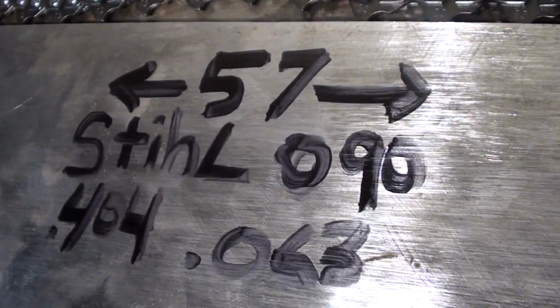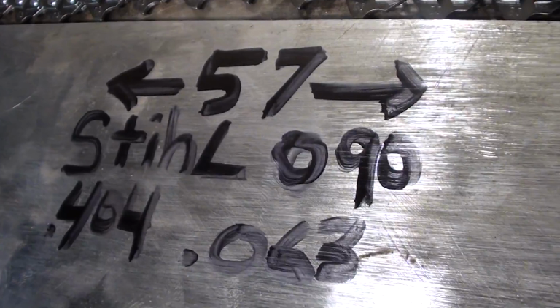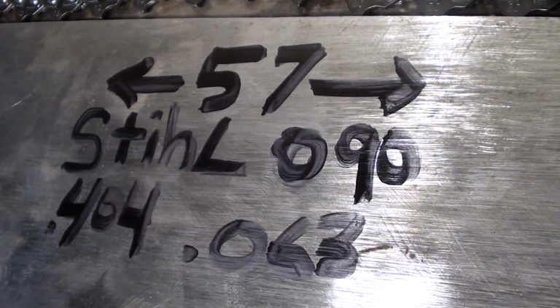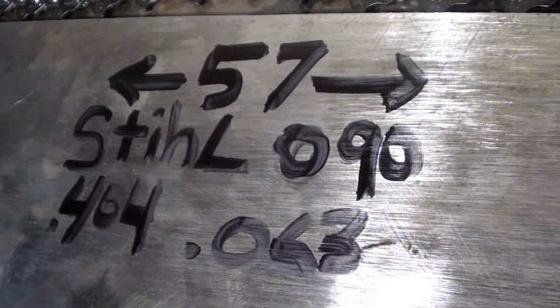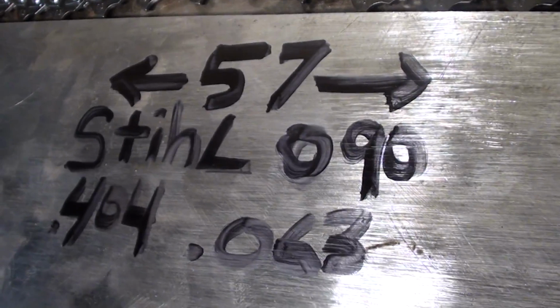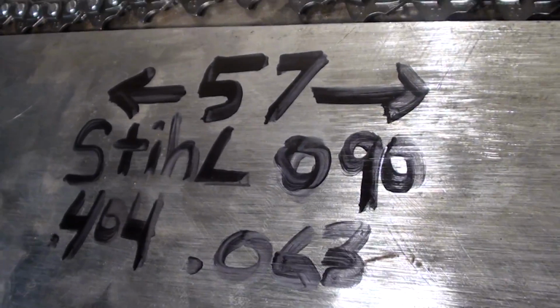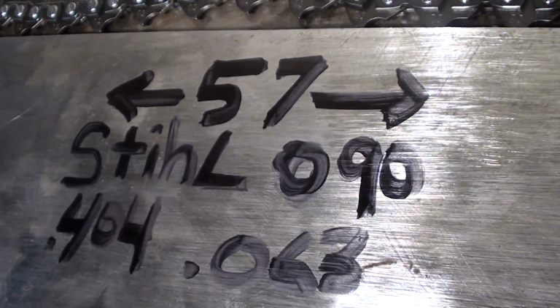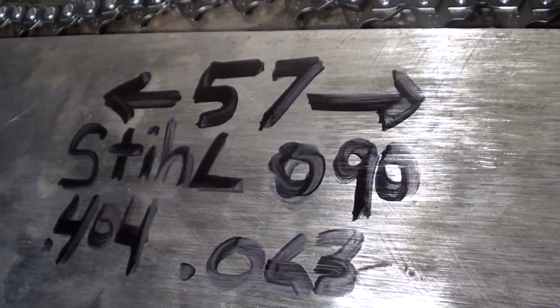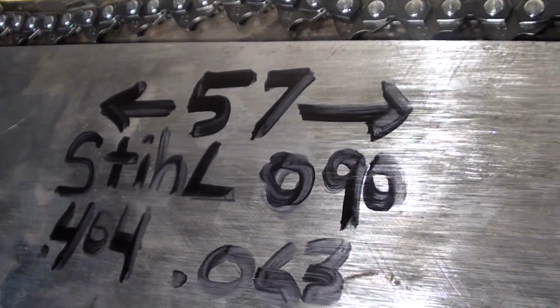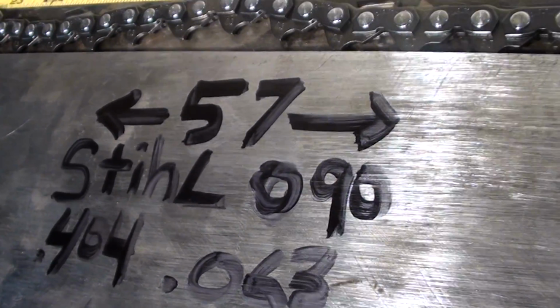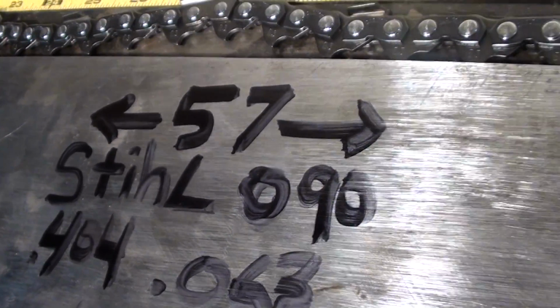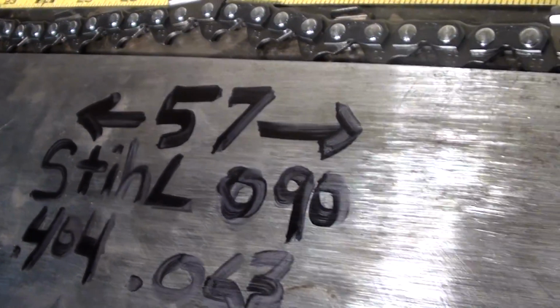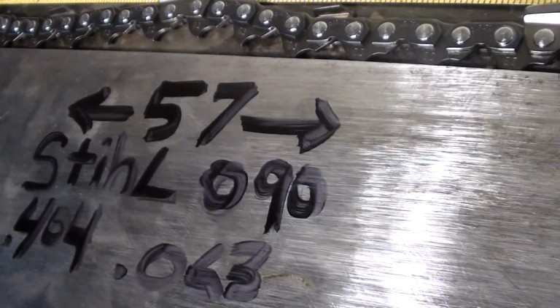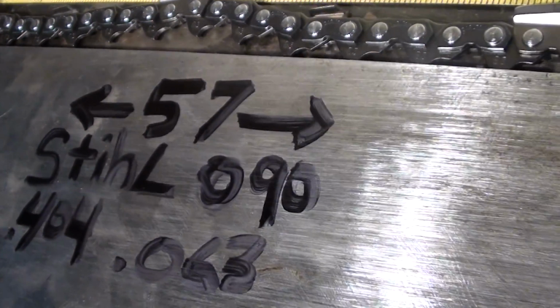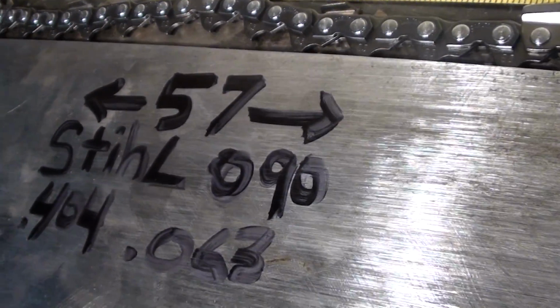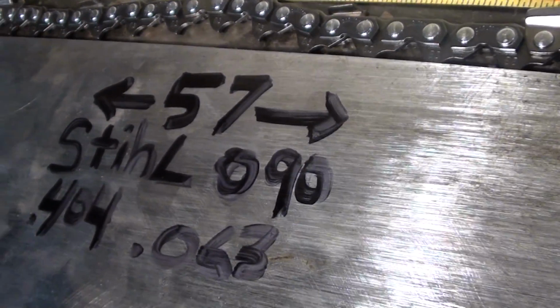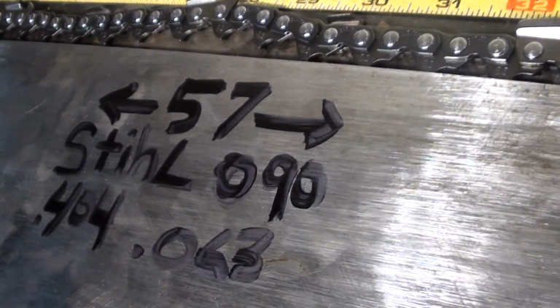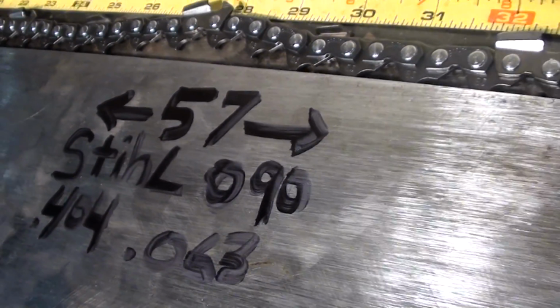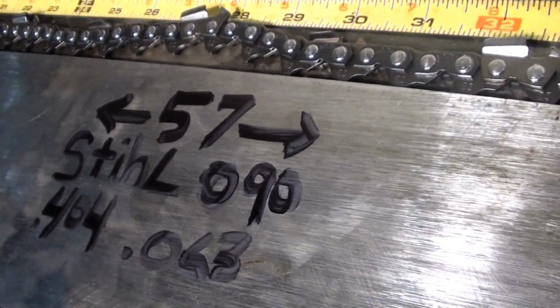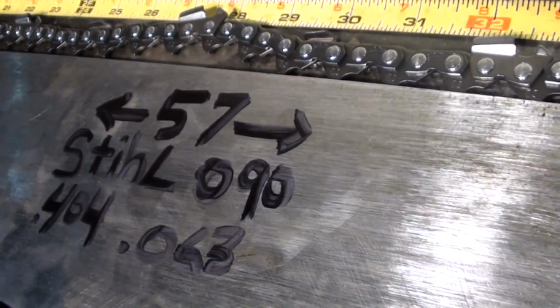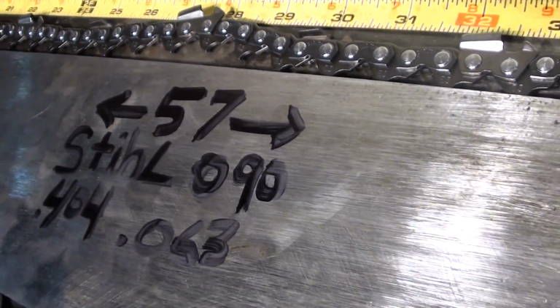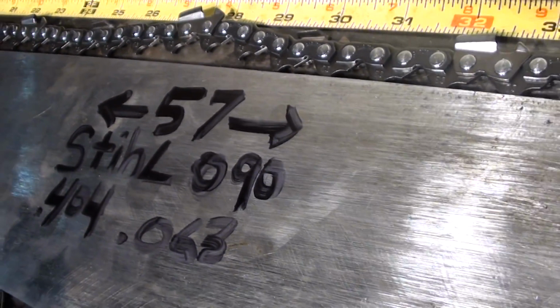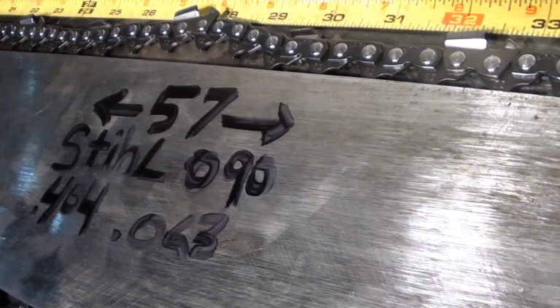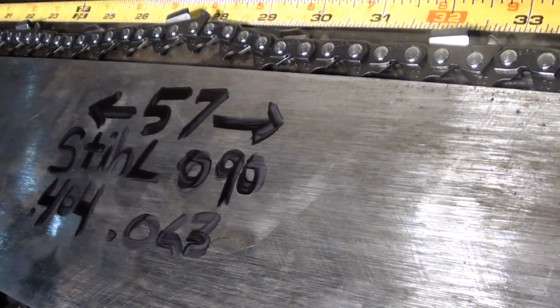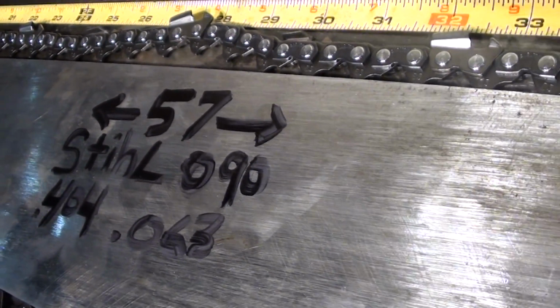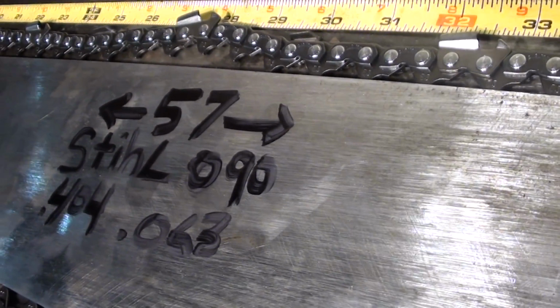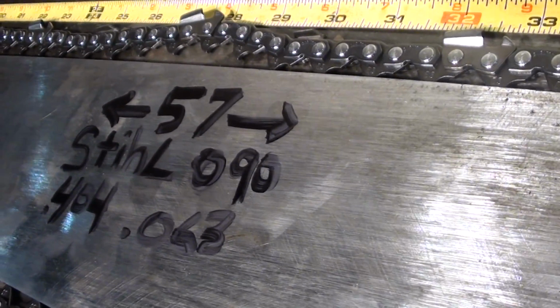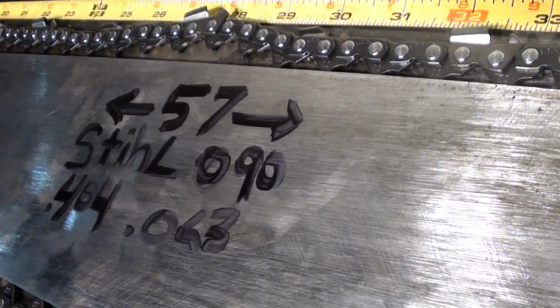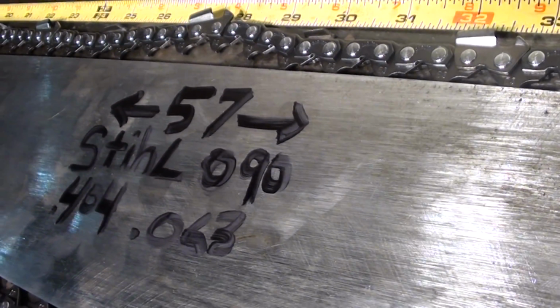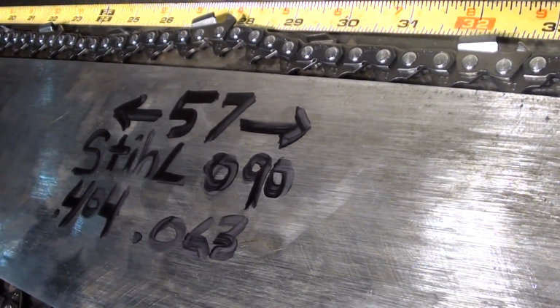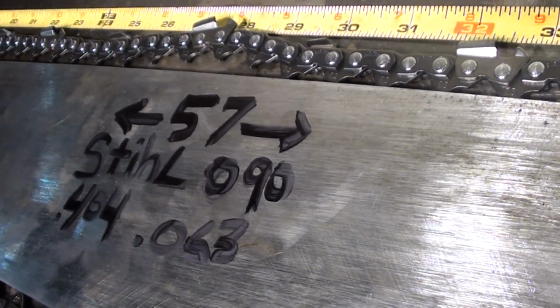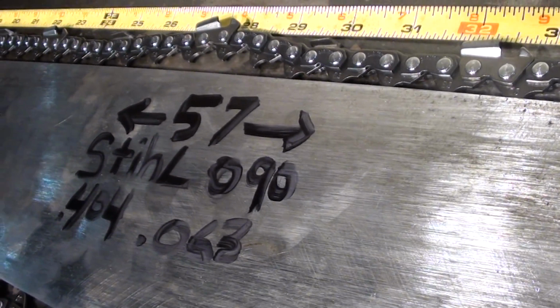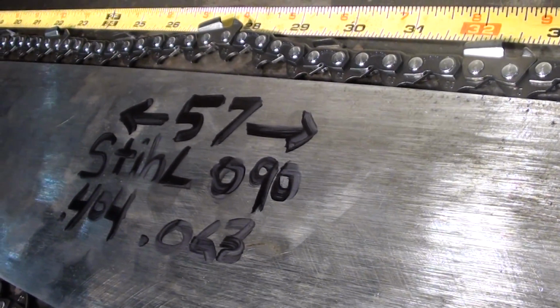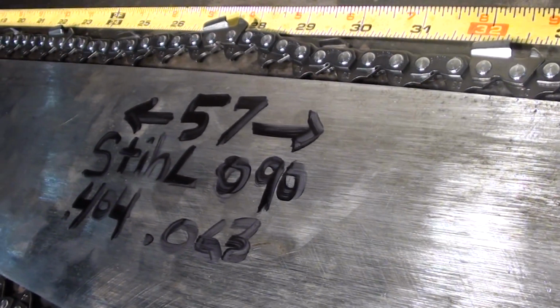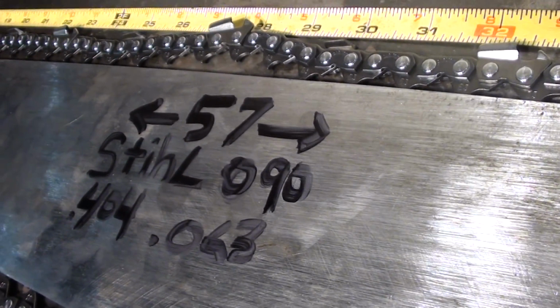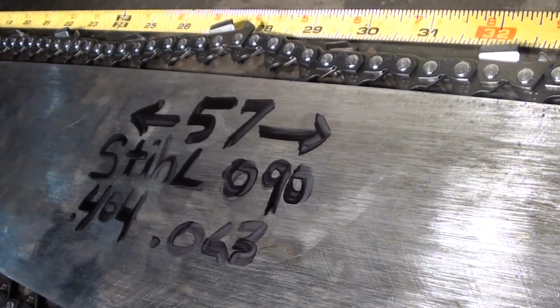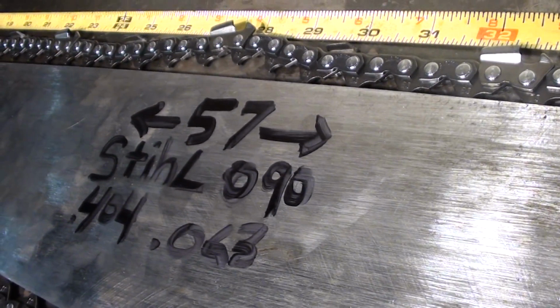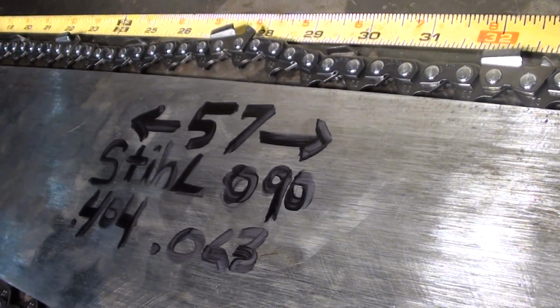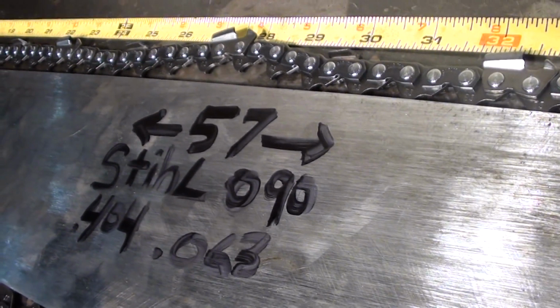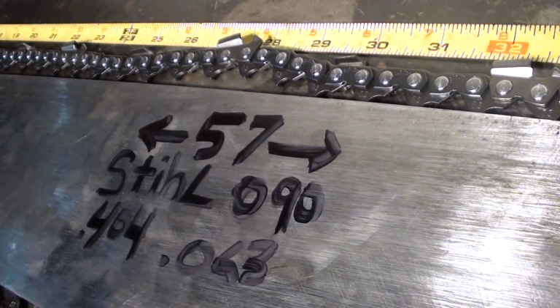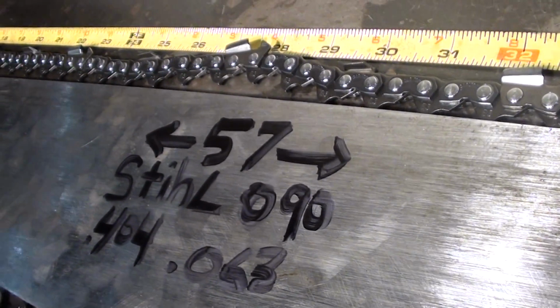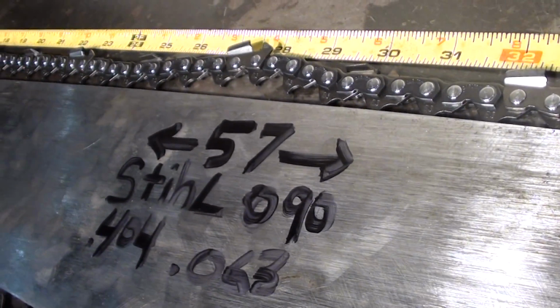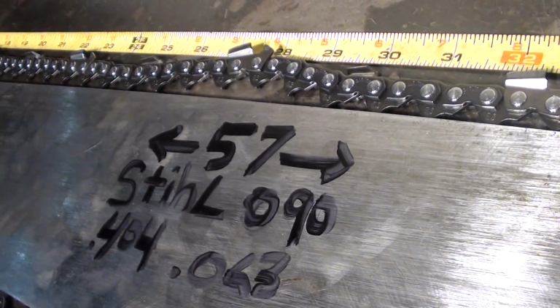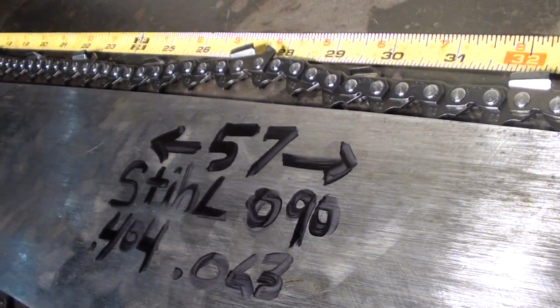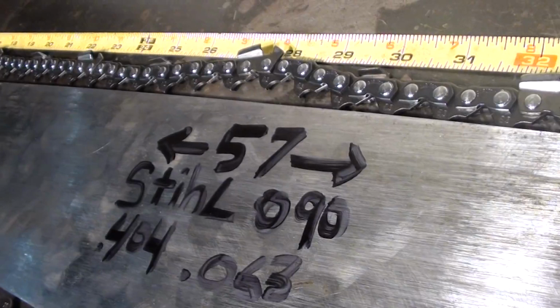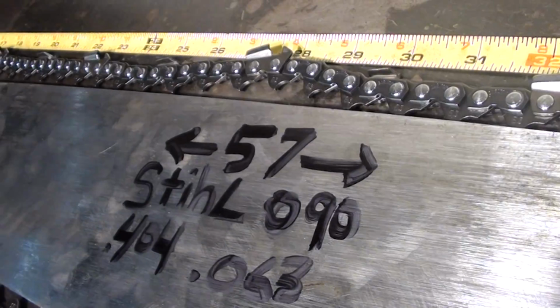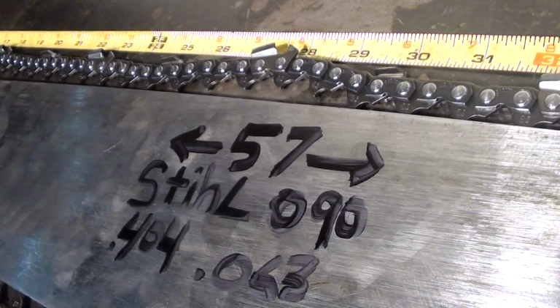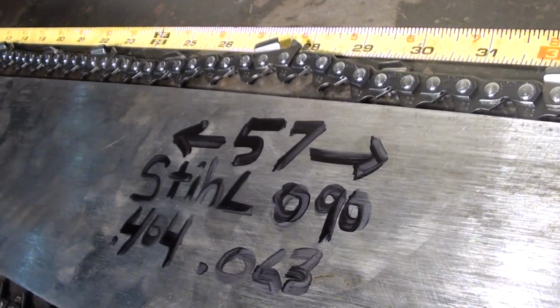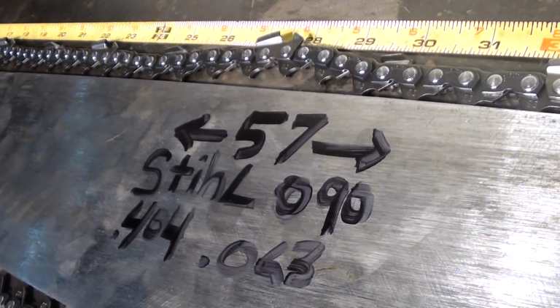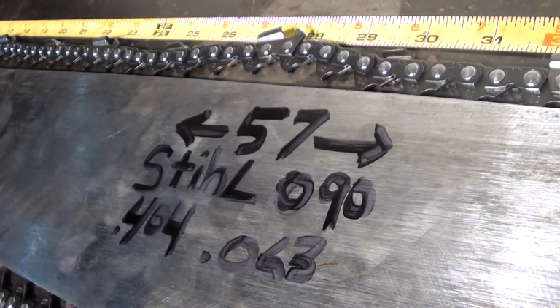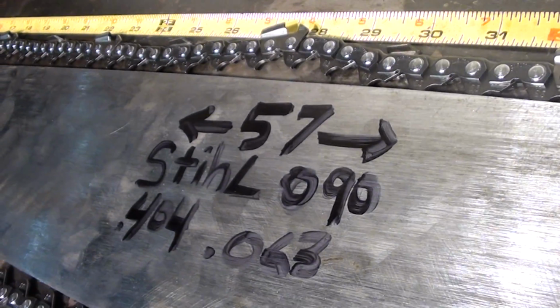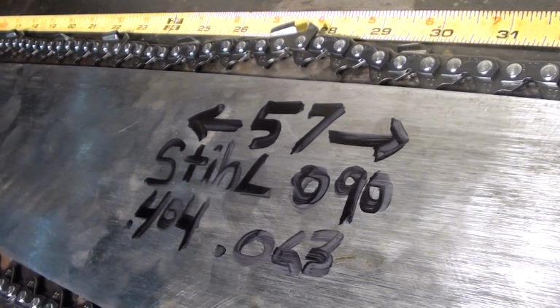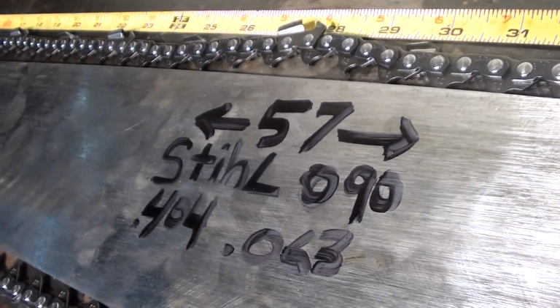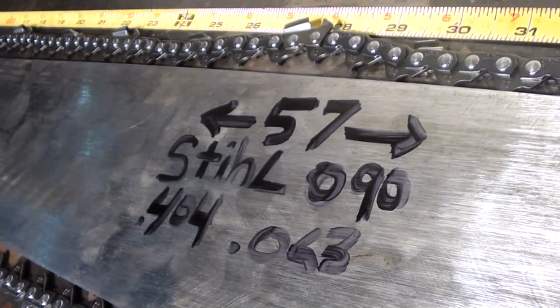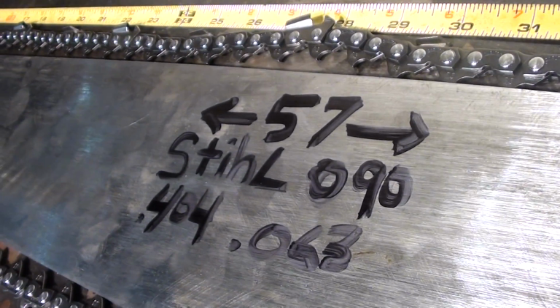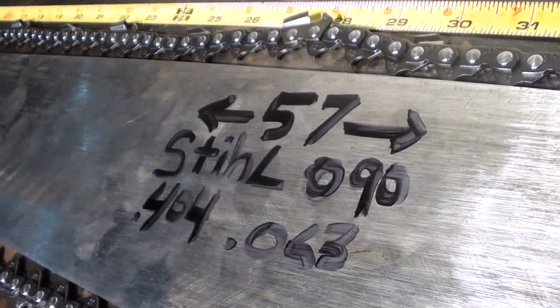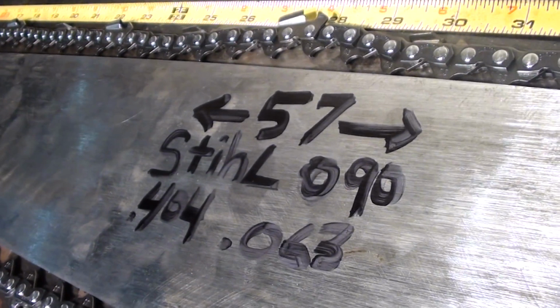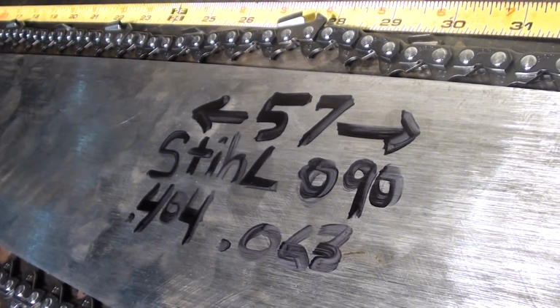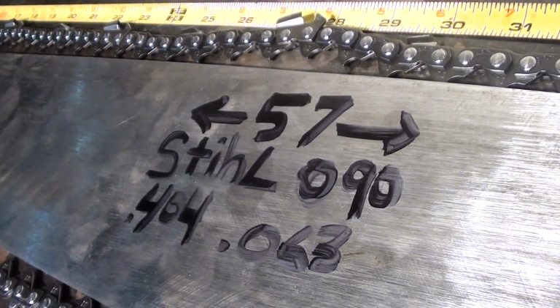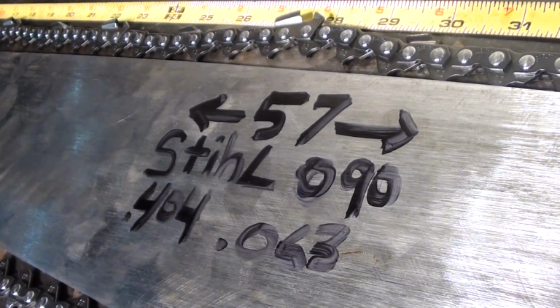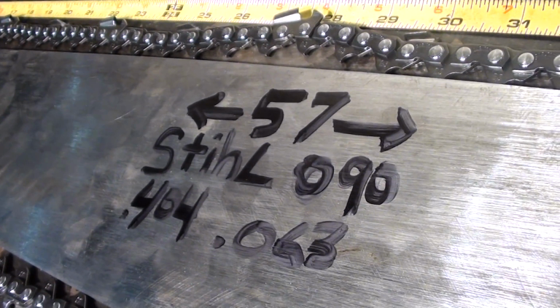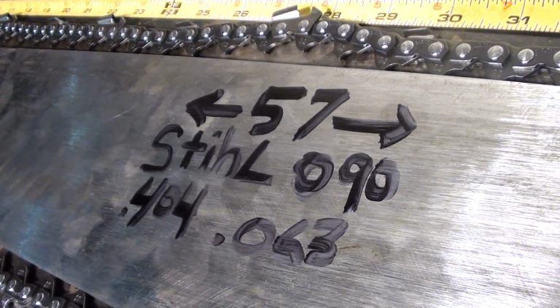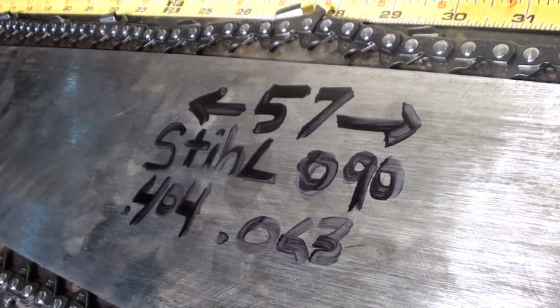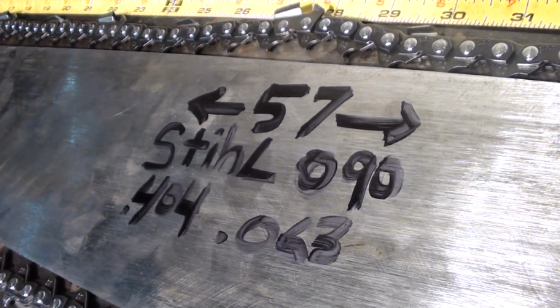Hello and welcome to Shop Talk. We're looking at a 57 inch bar, measured from tip to tip, and it fits on a steel 090.